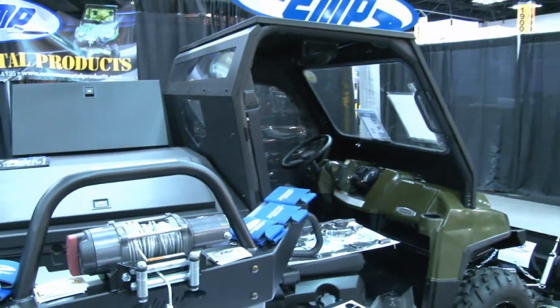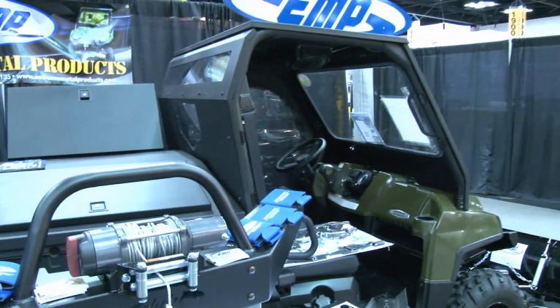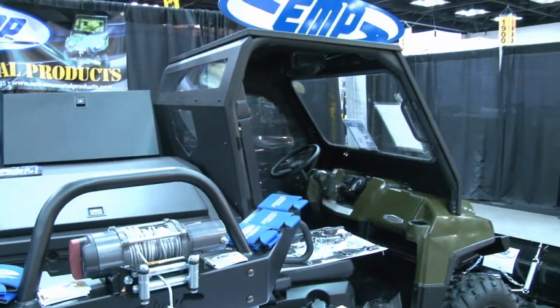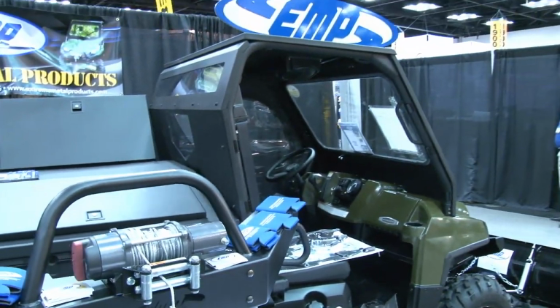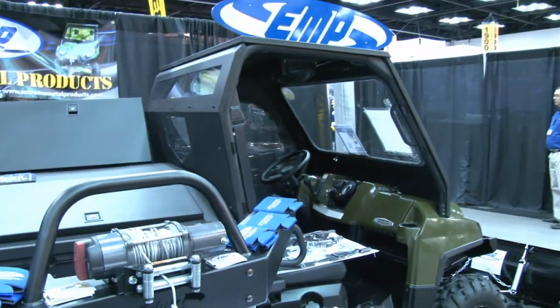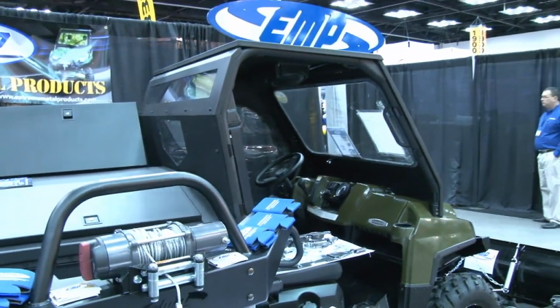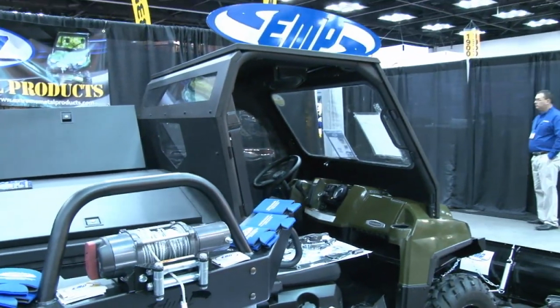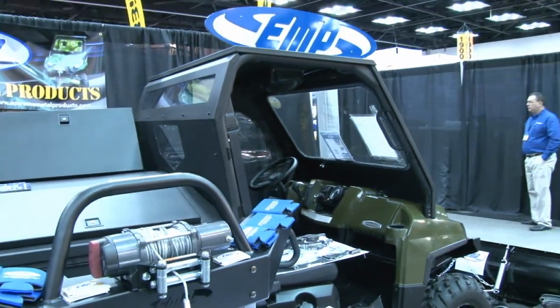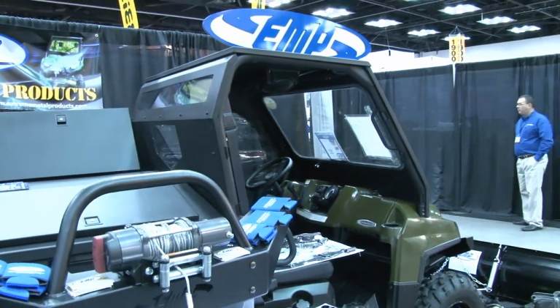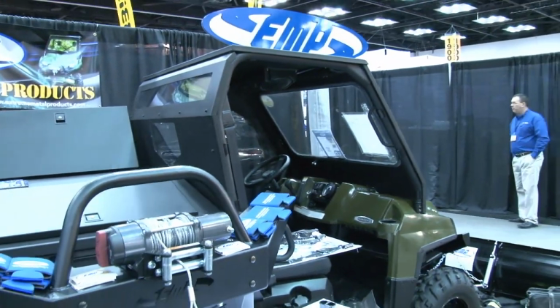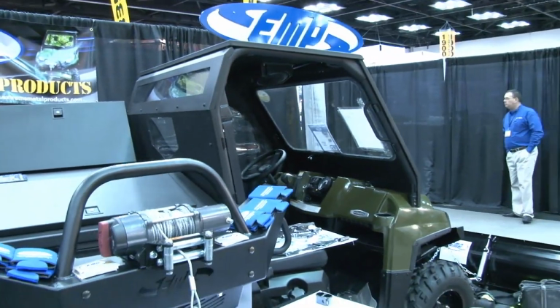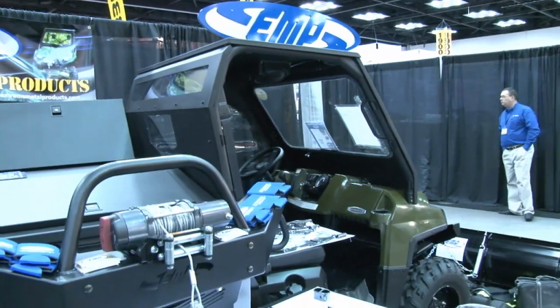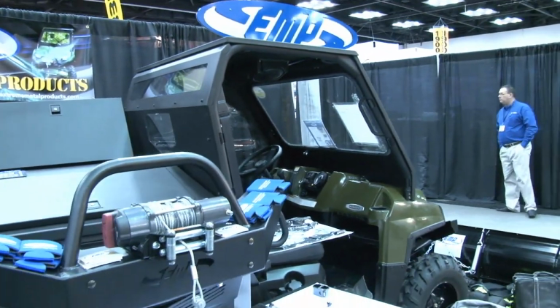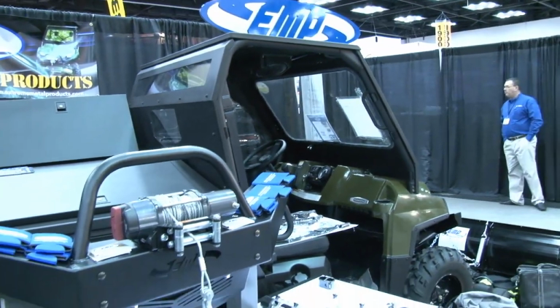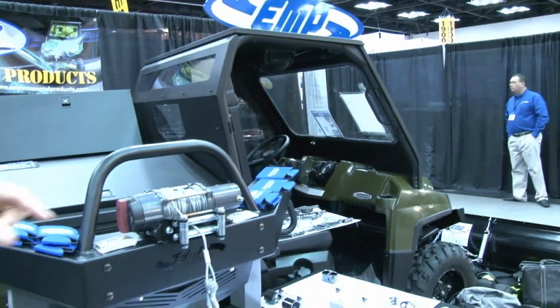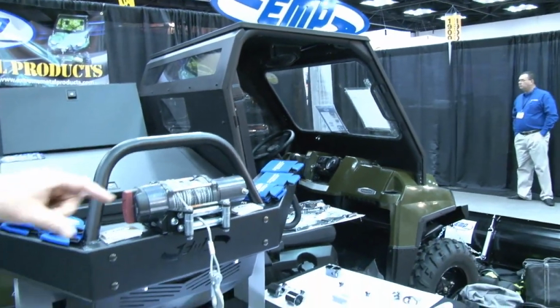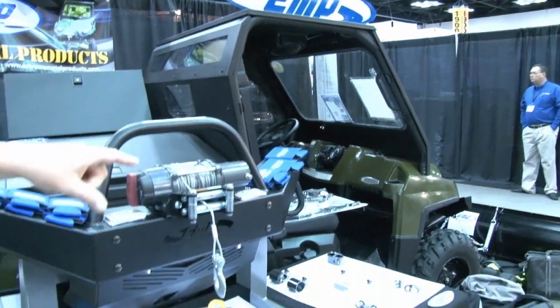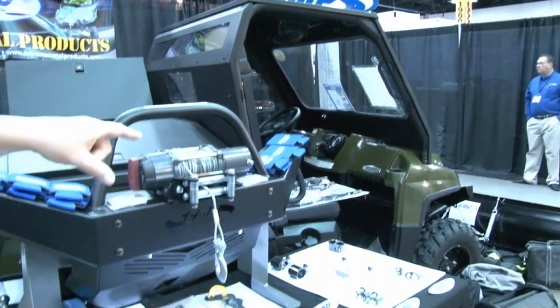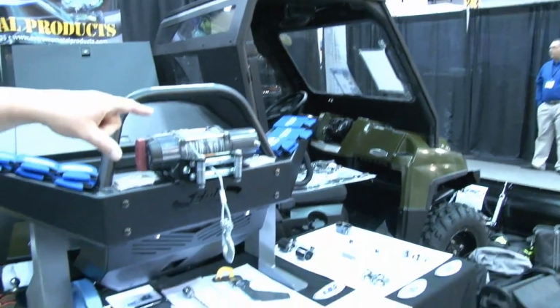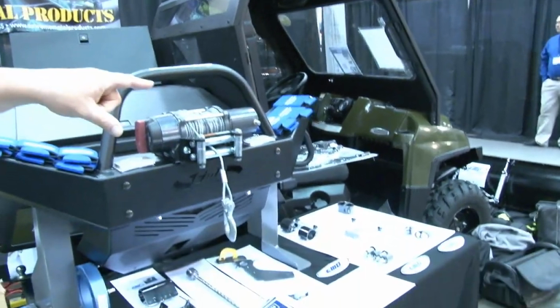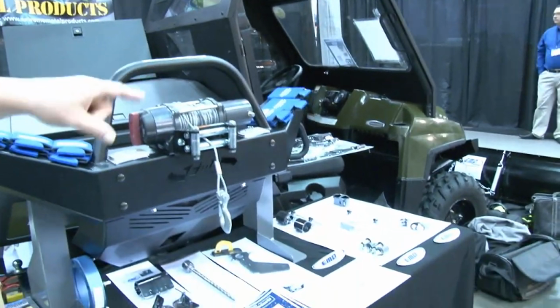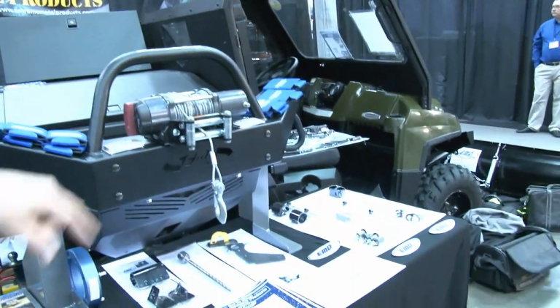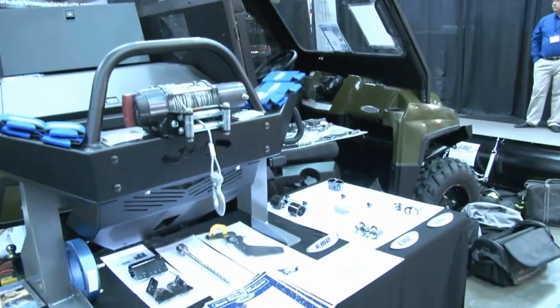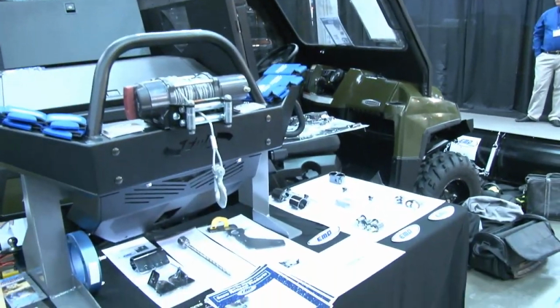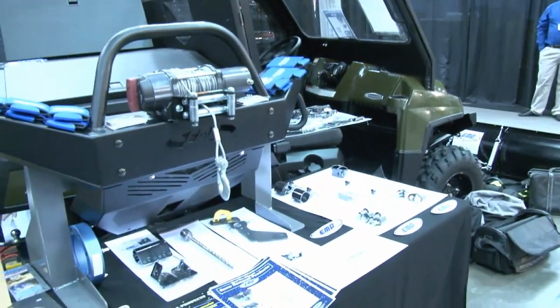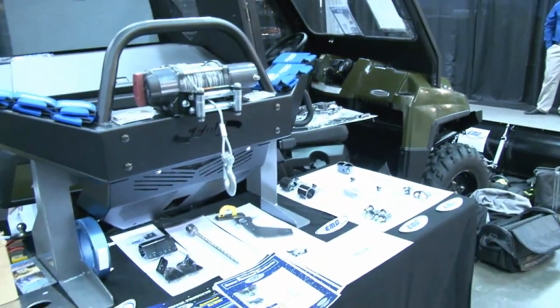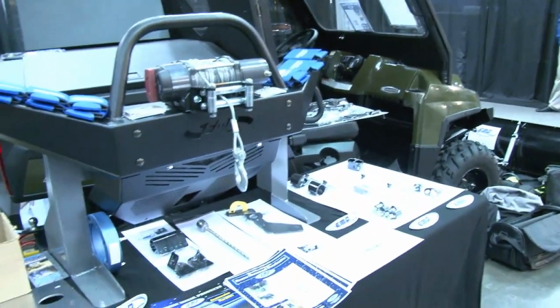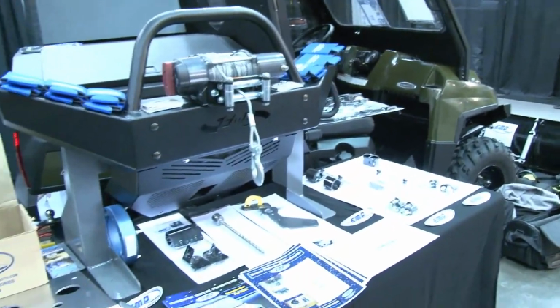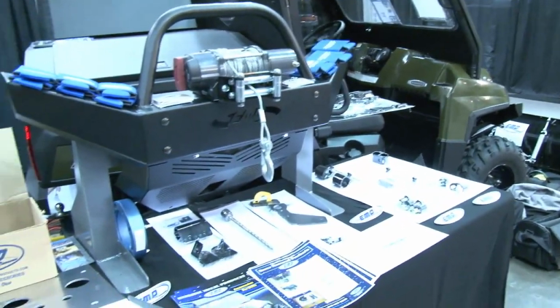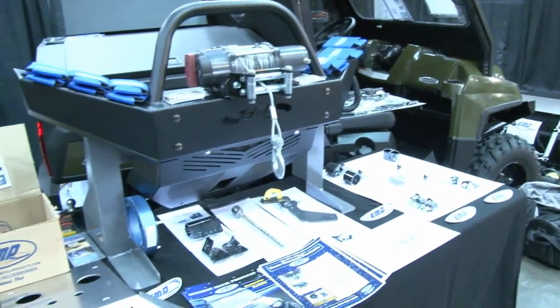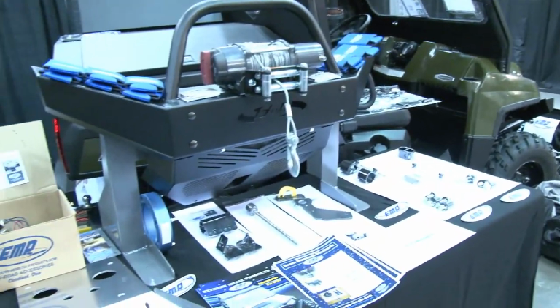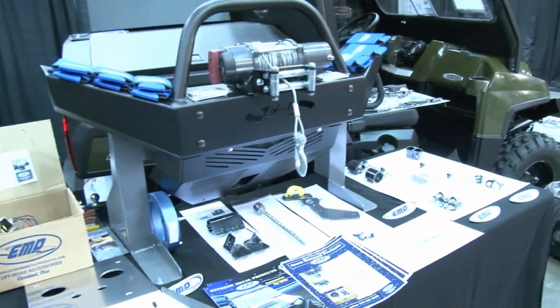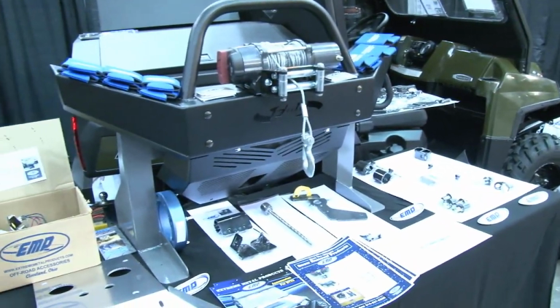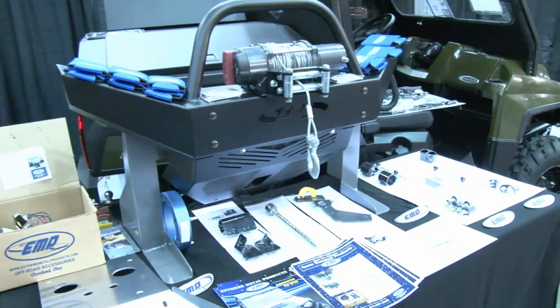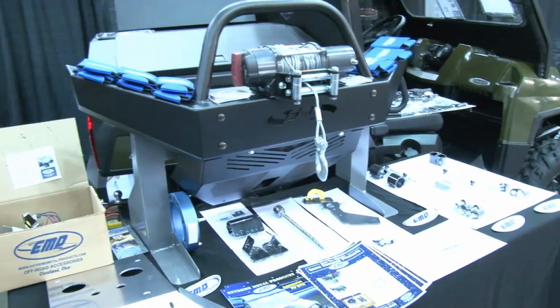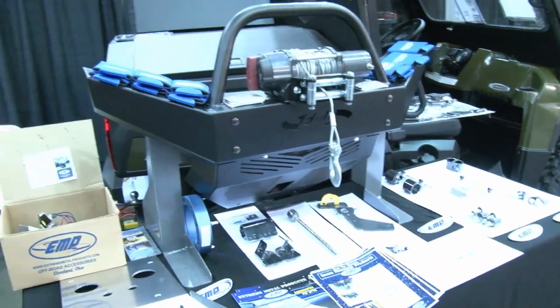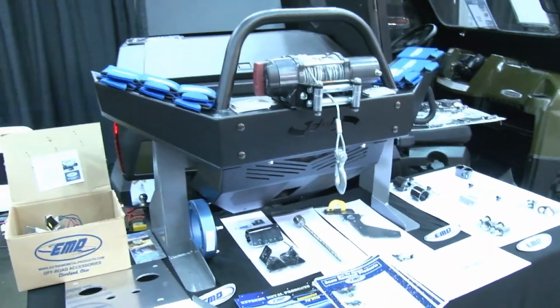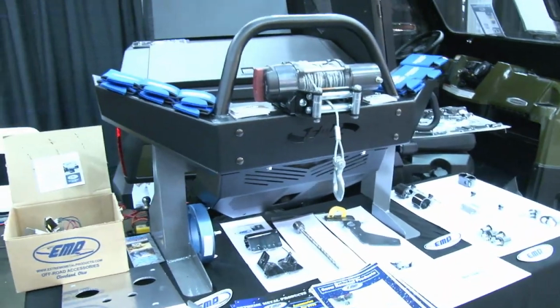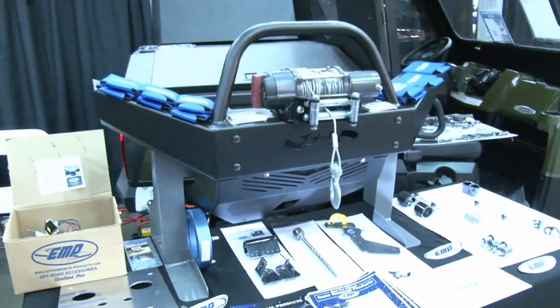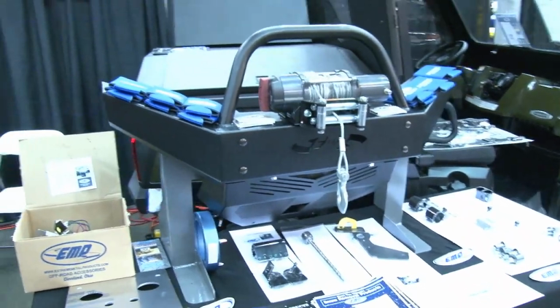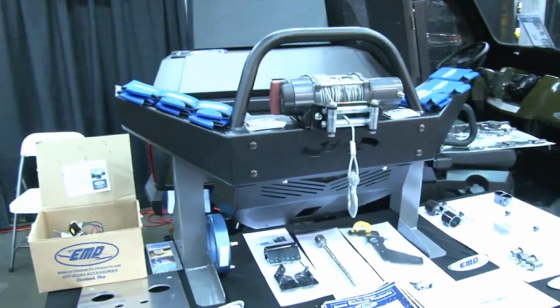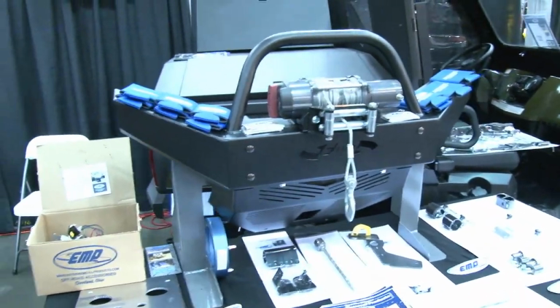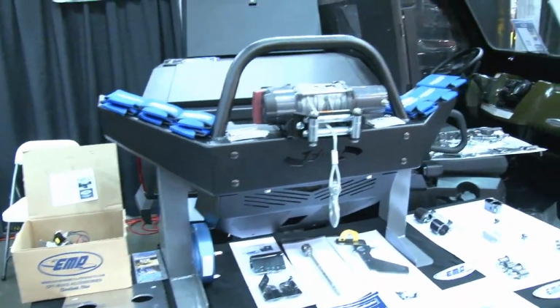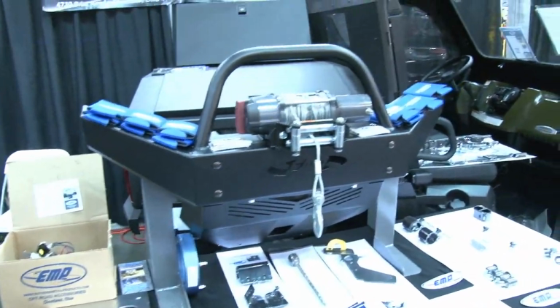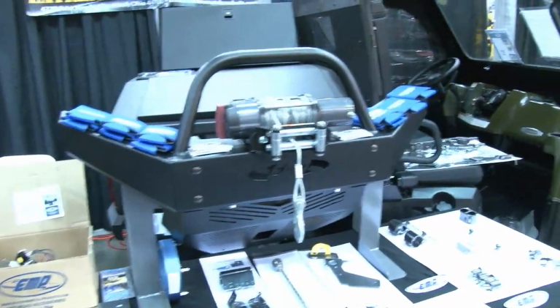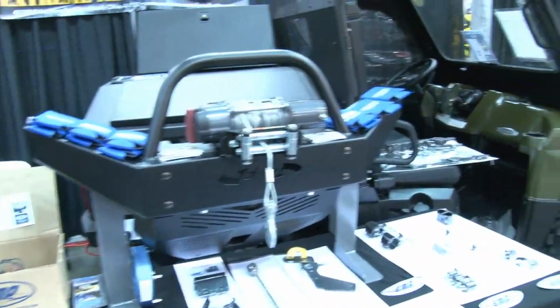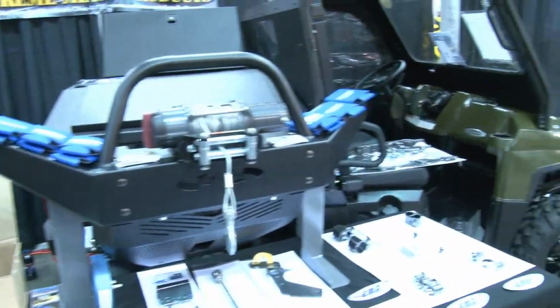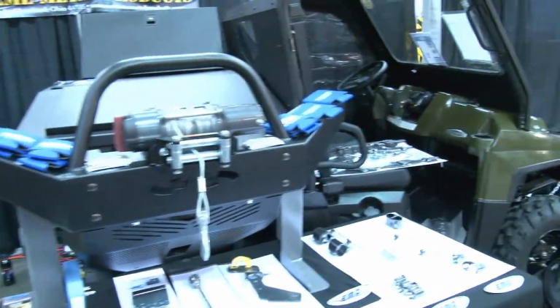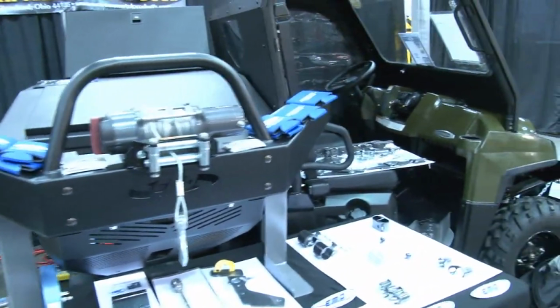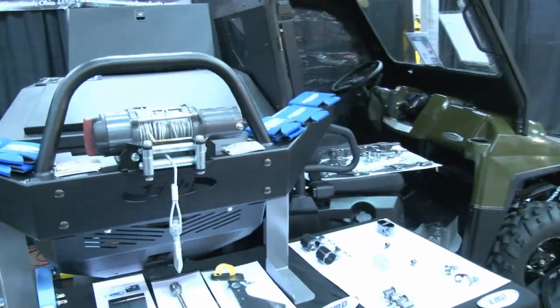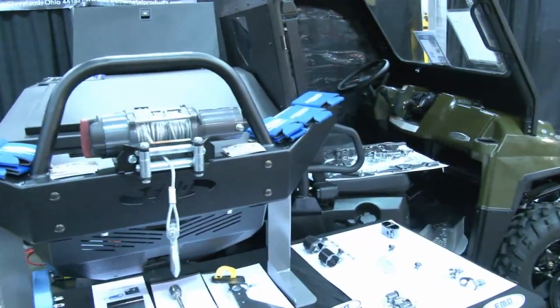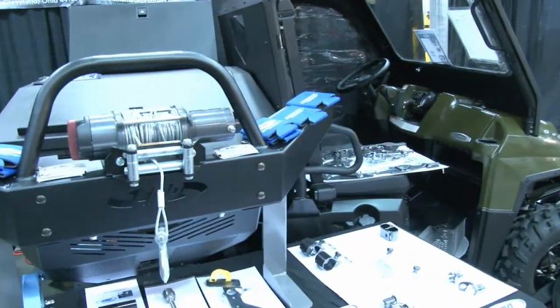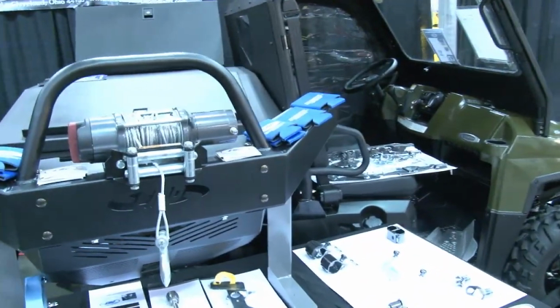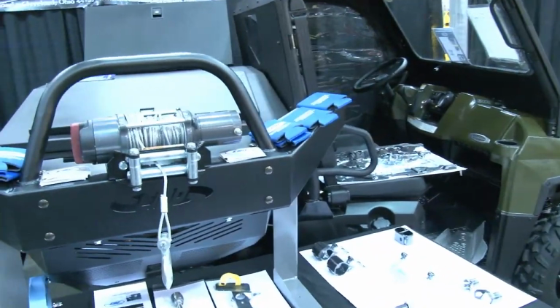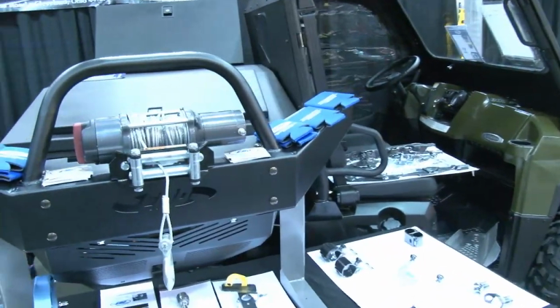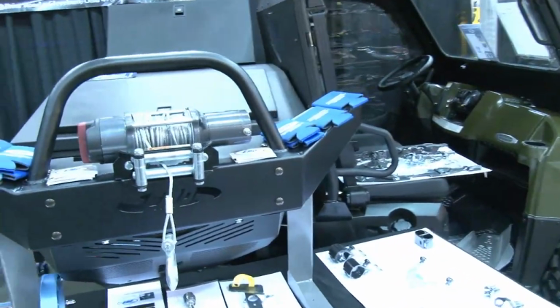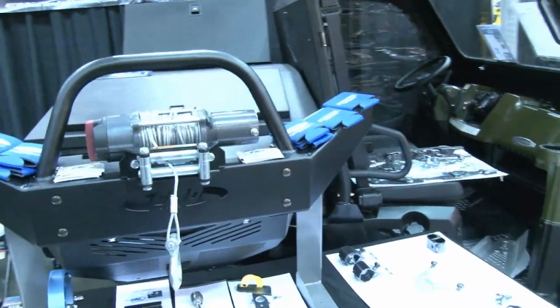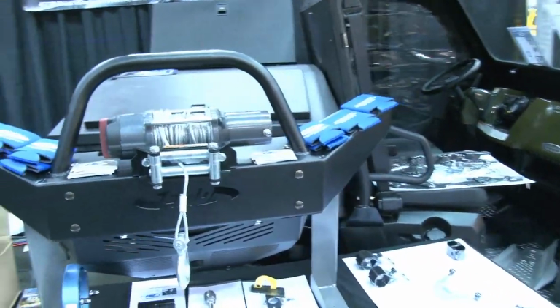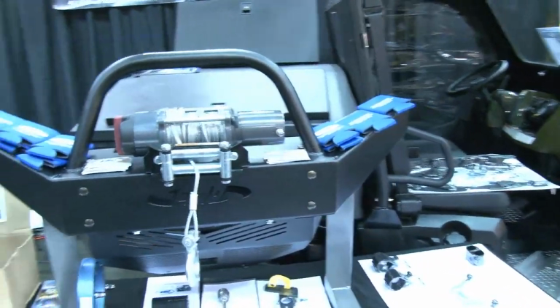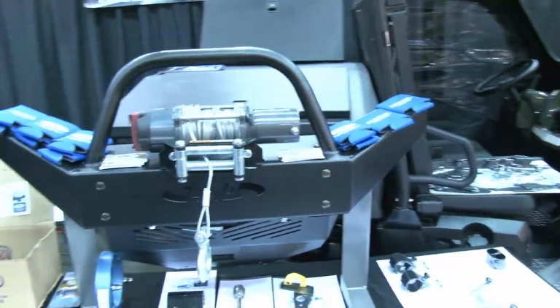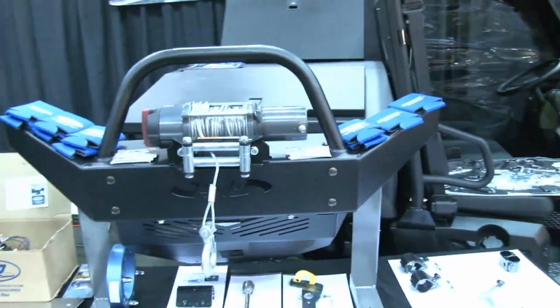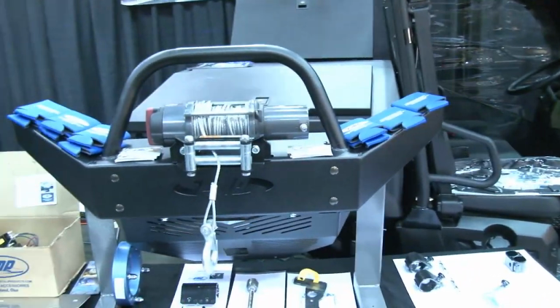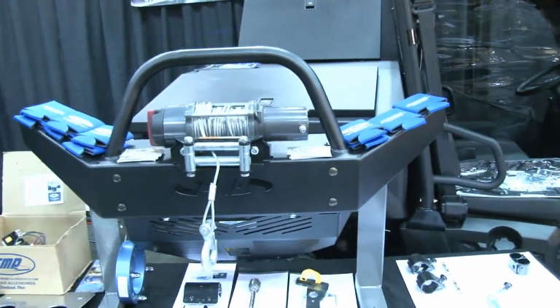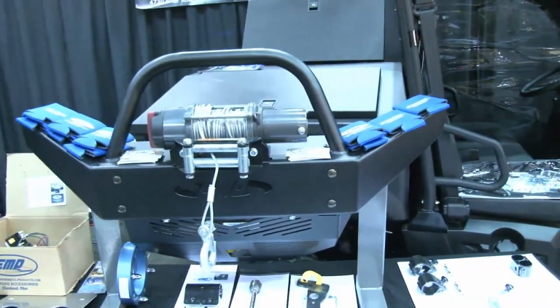New for us this year is our new 72-inch plow. It has a power angle on it too.